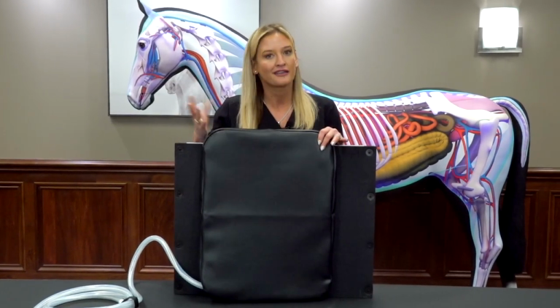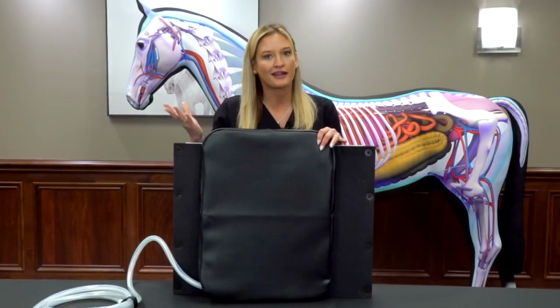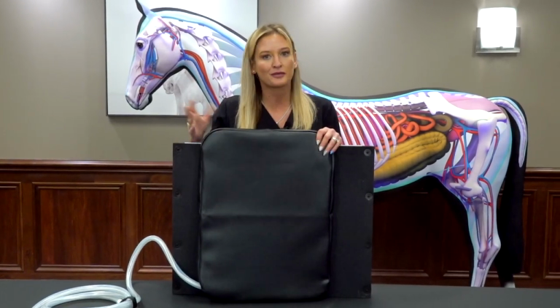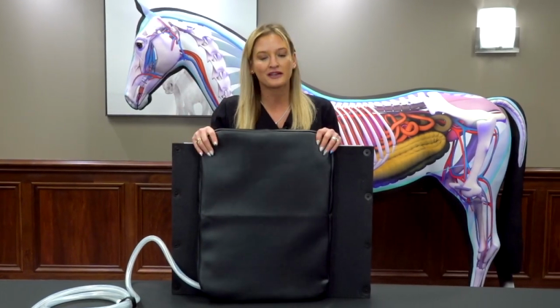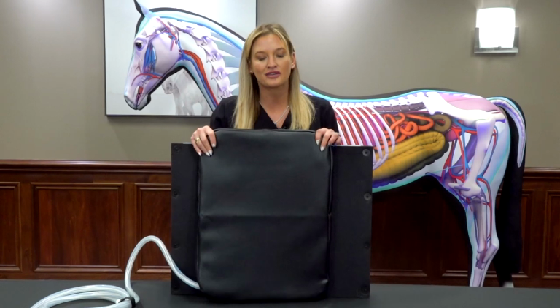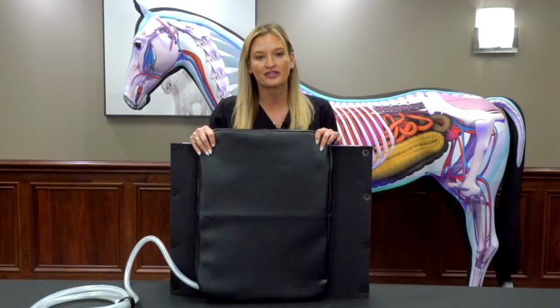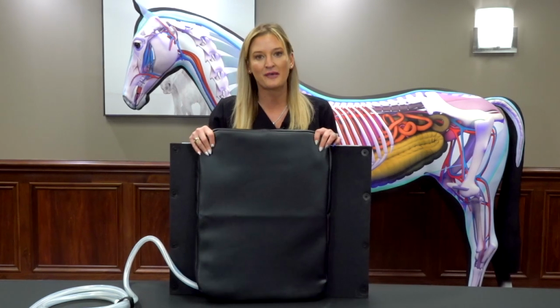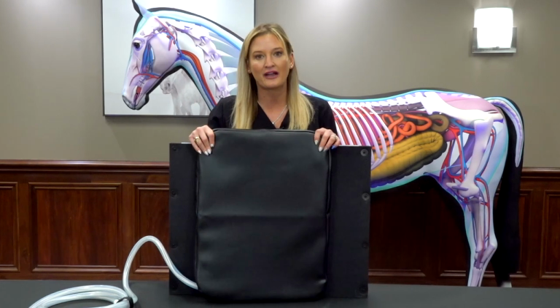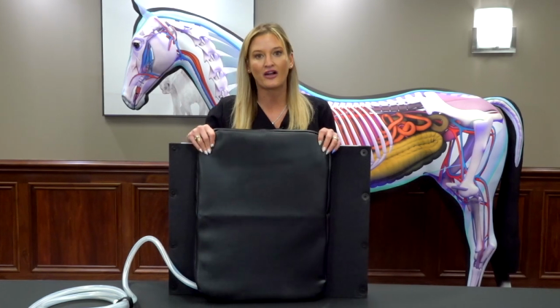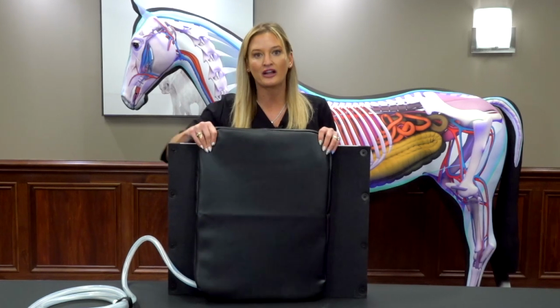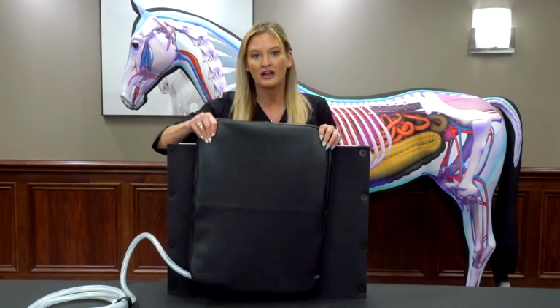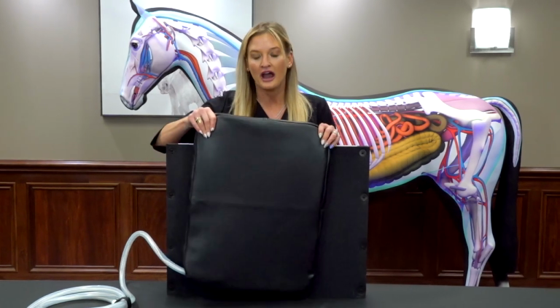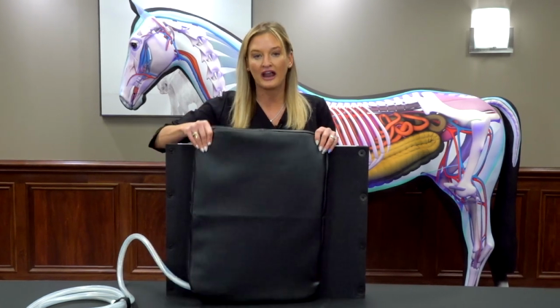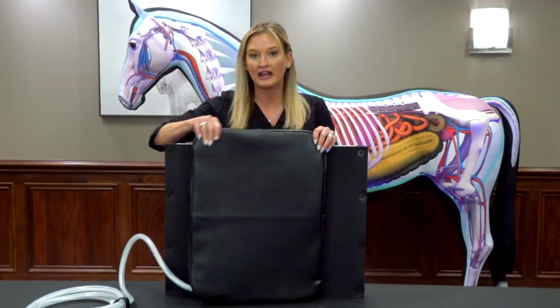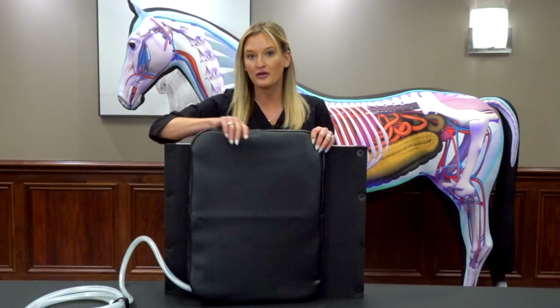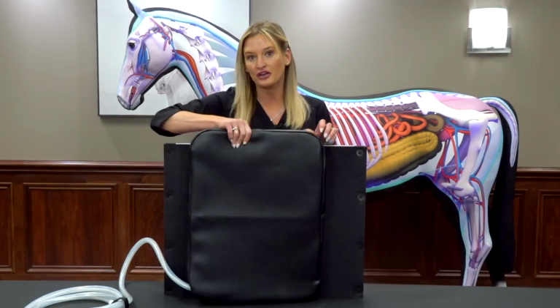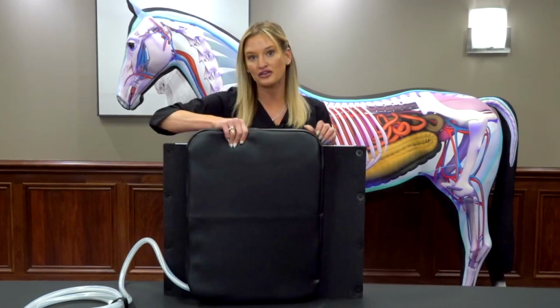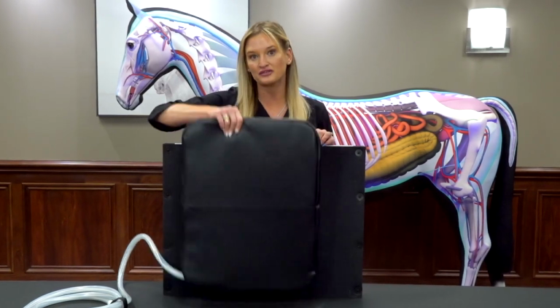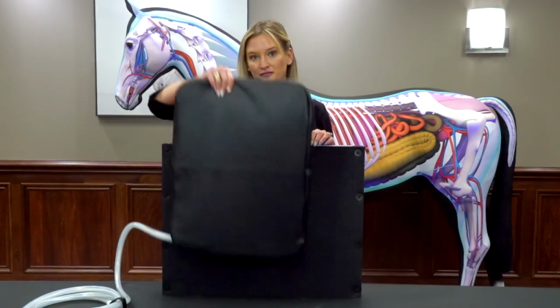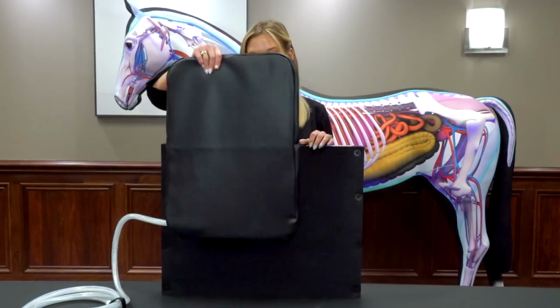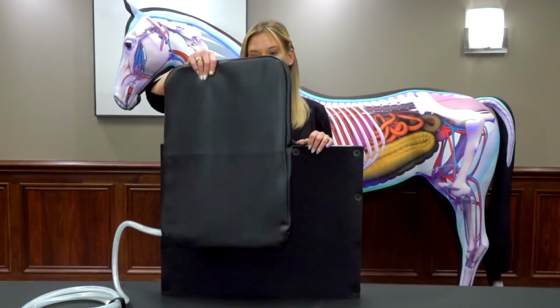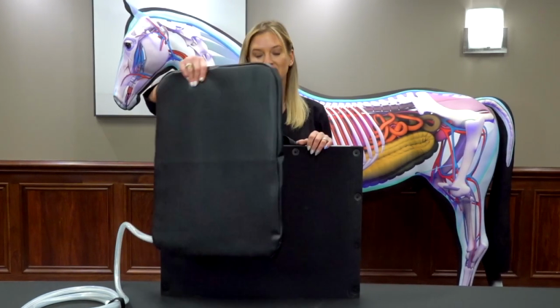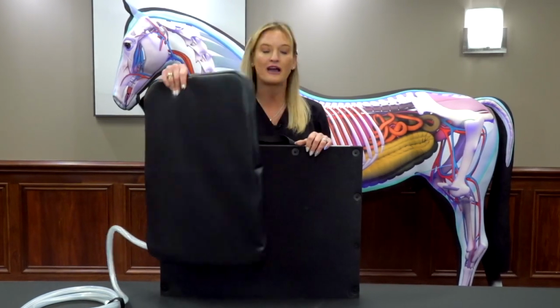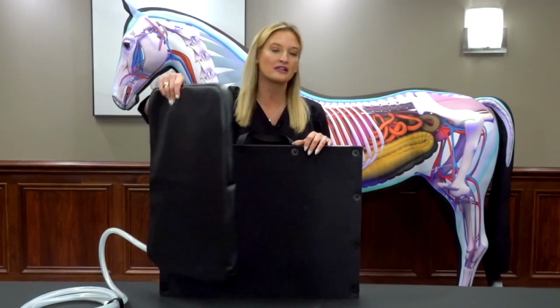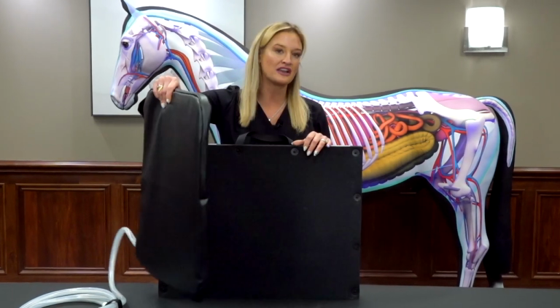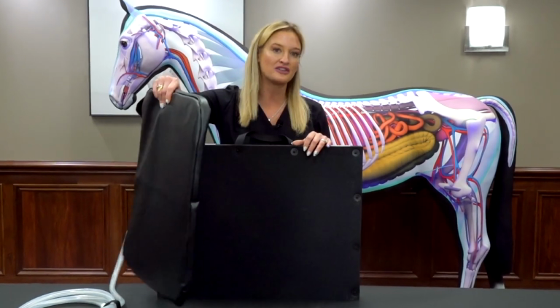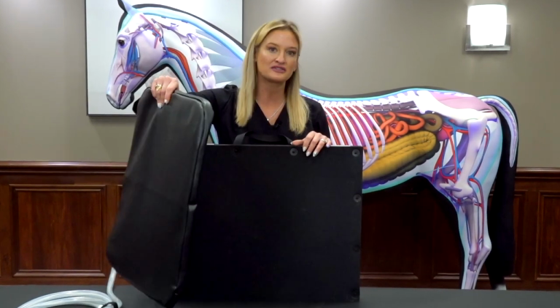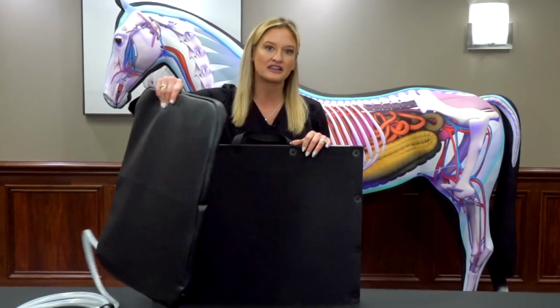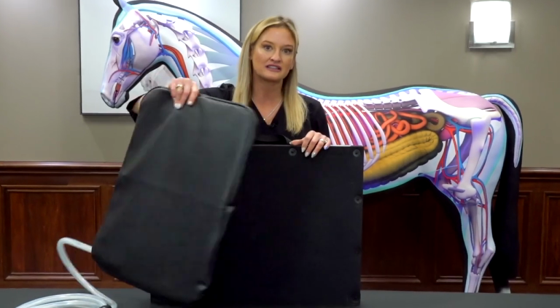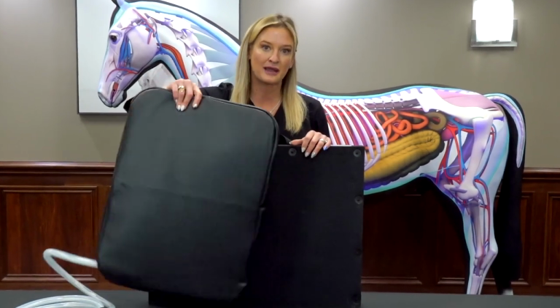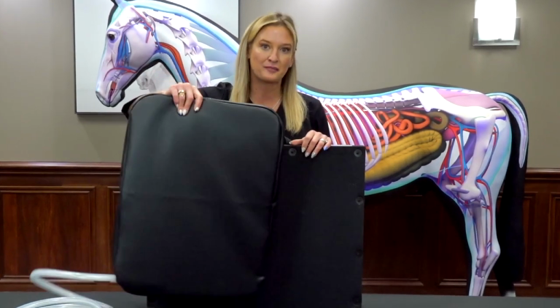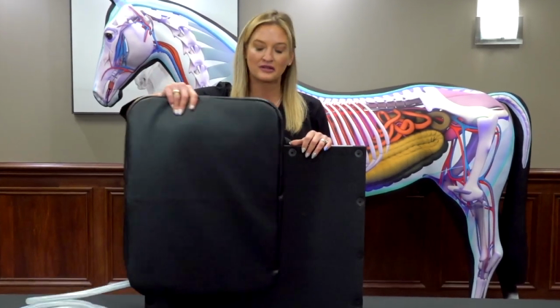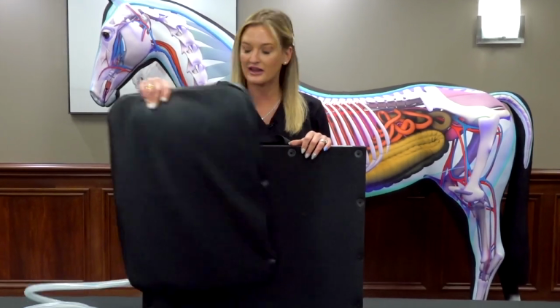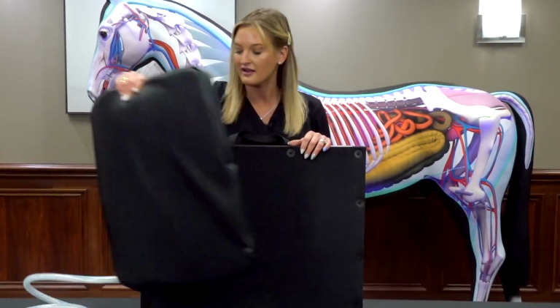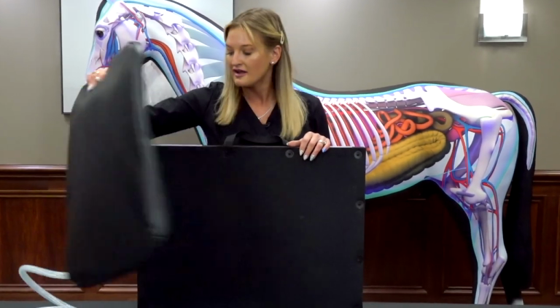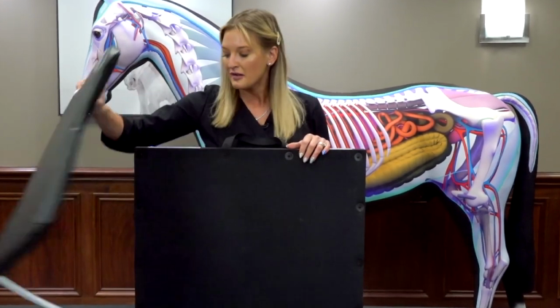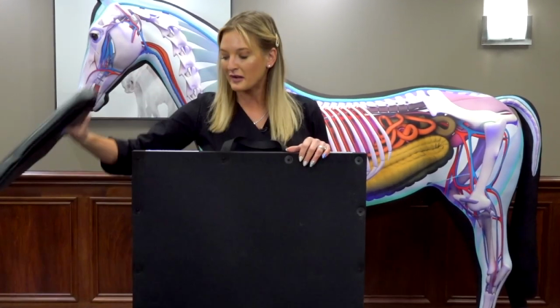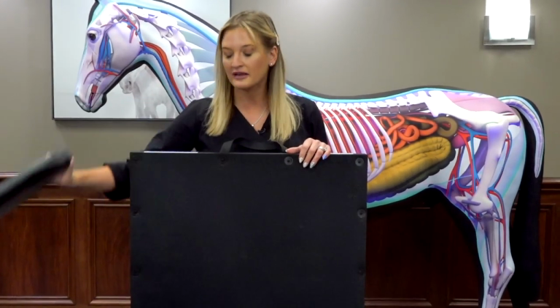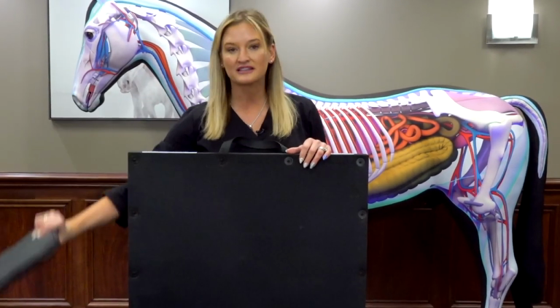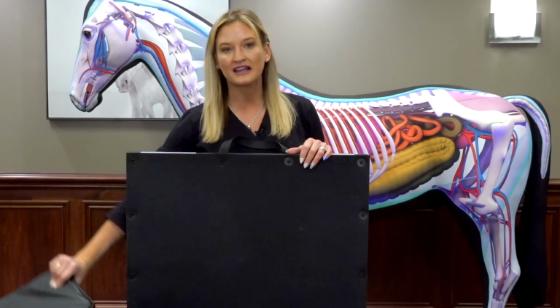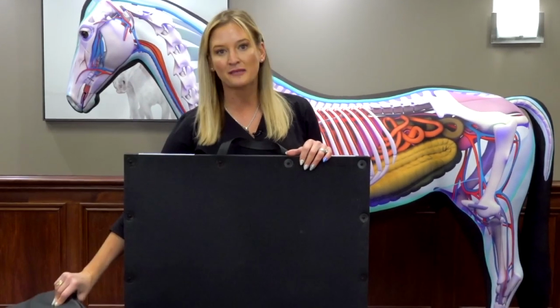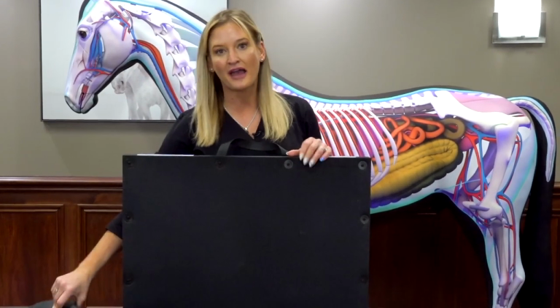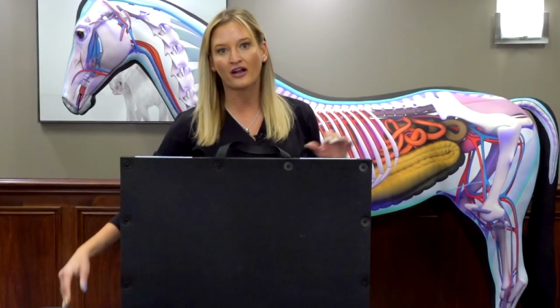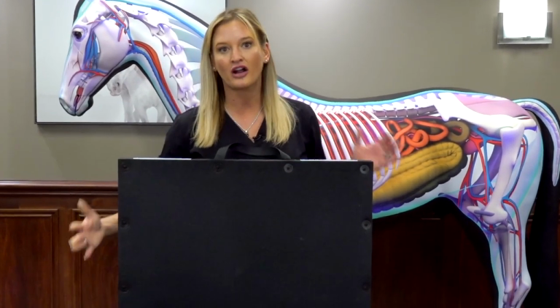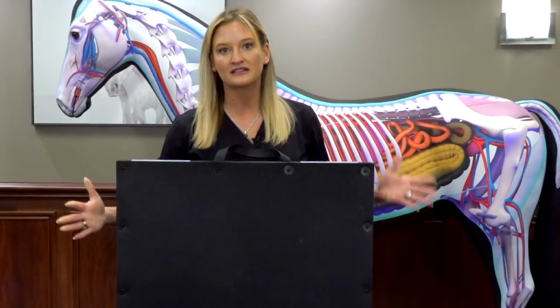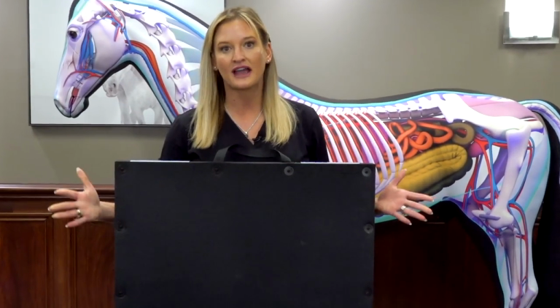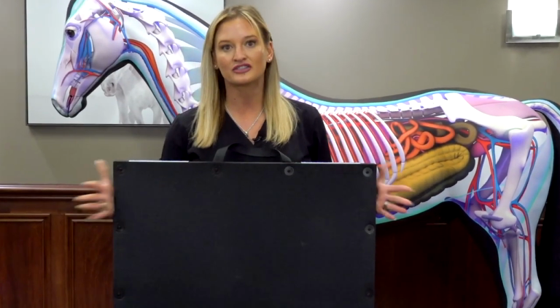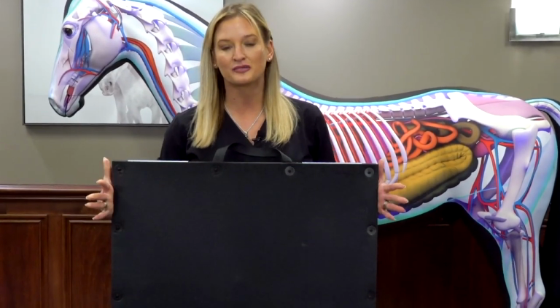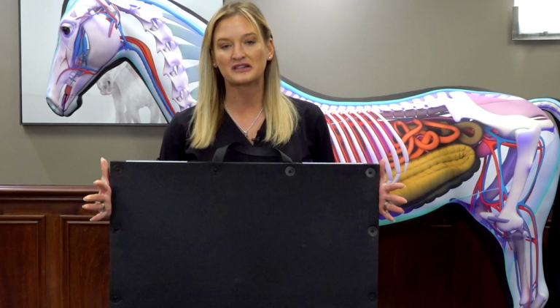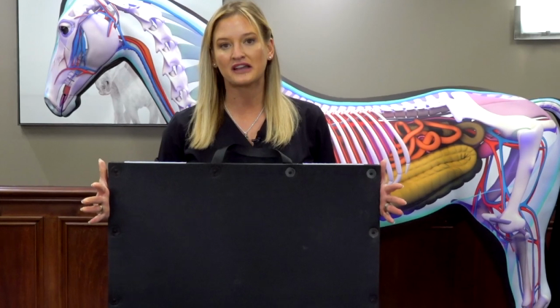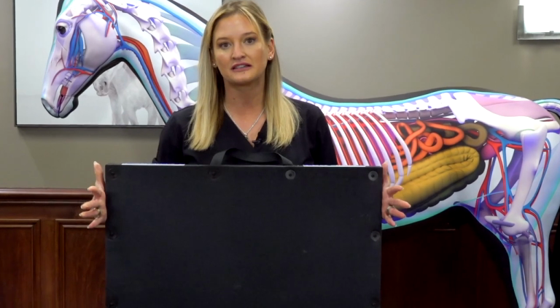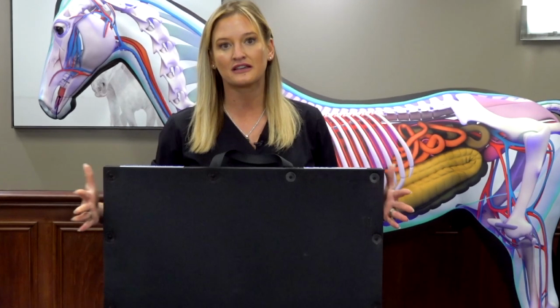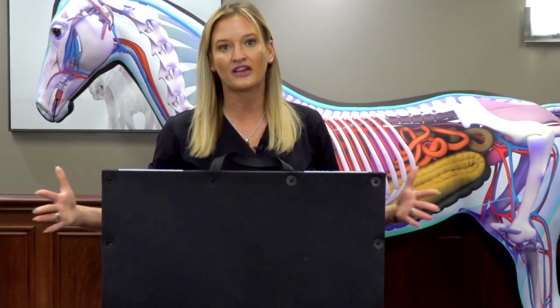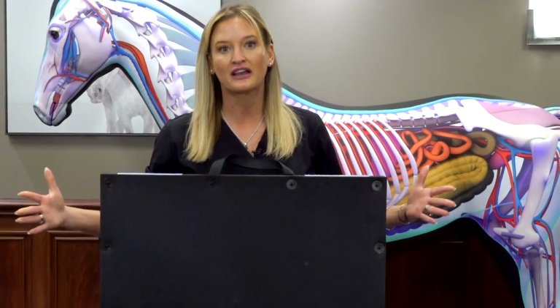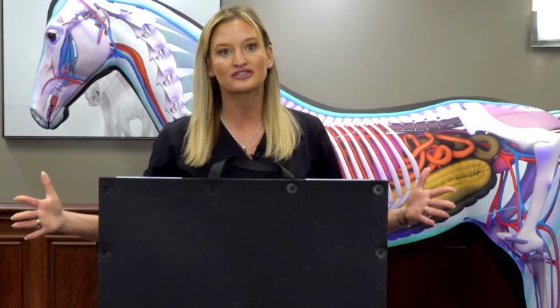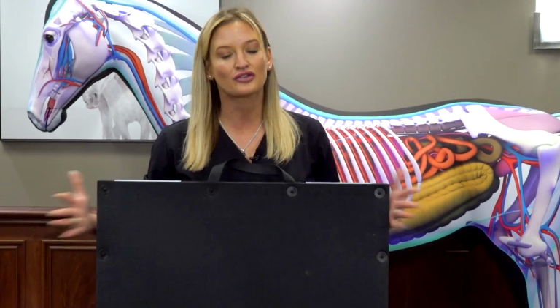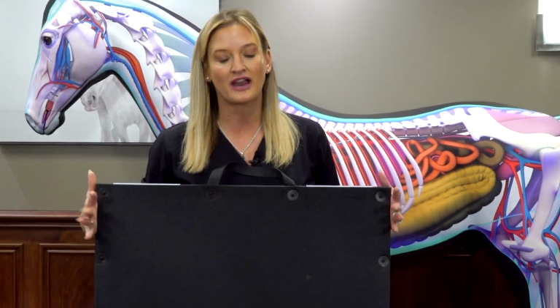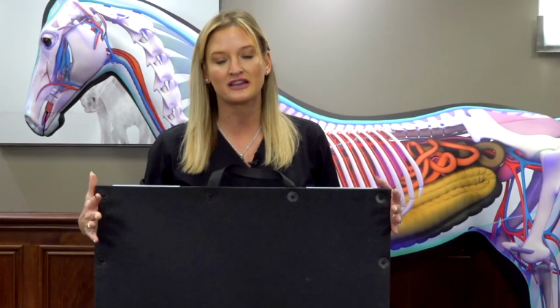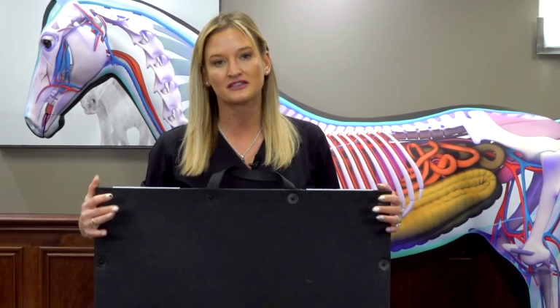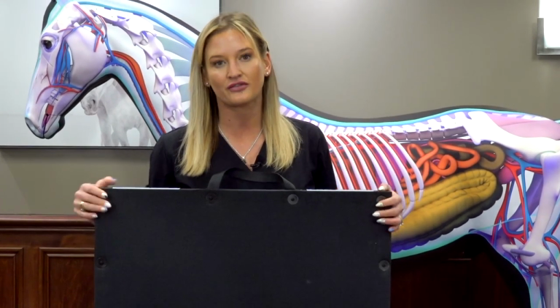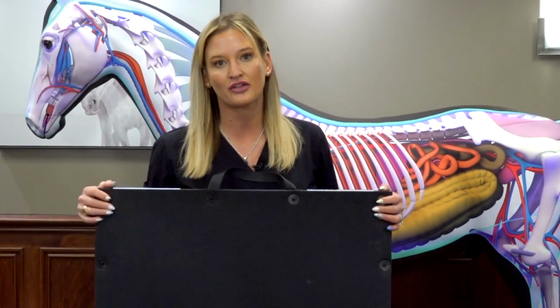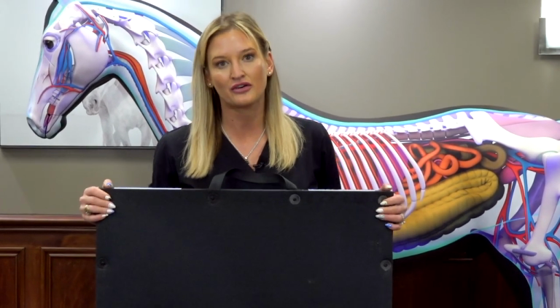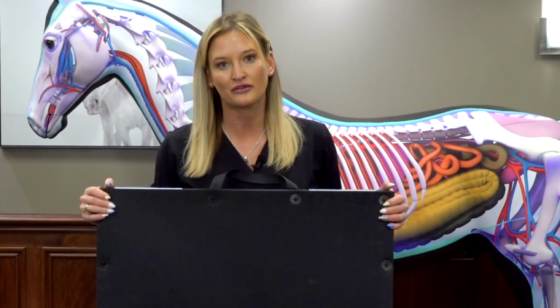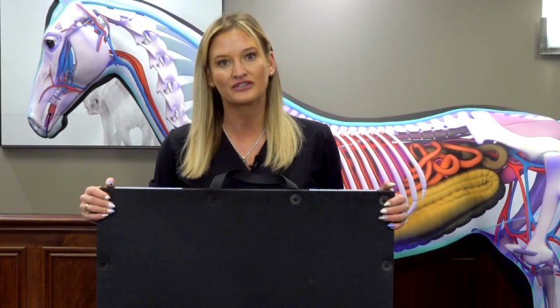That's why it's called the mat guard. You can pull the mat out and use it separately, but inside the mat guard it's extra protective and is great for the hooves.